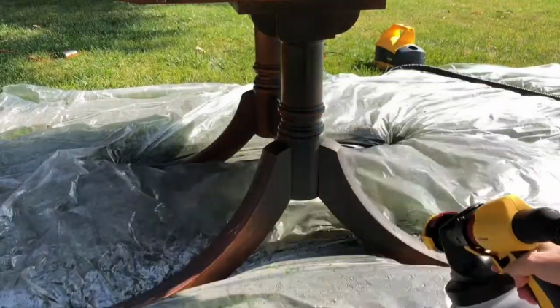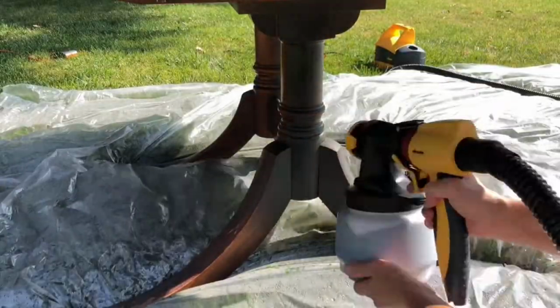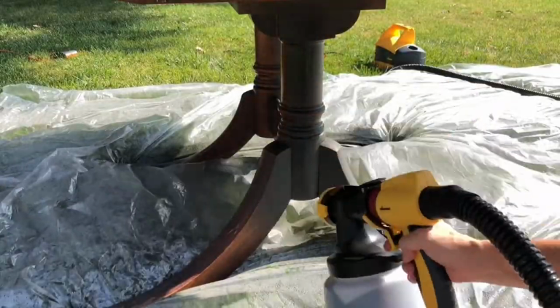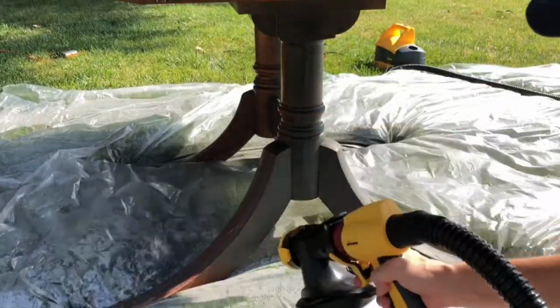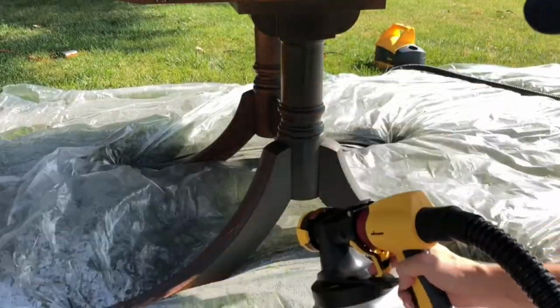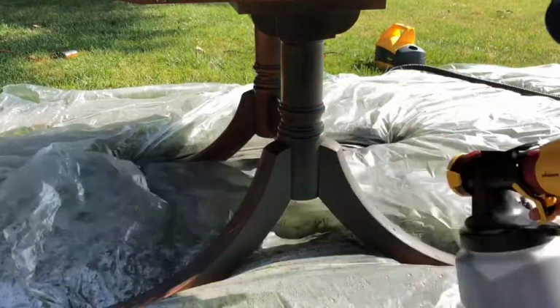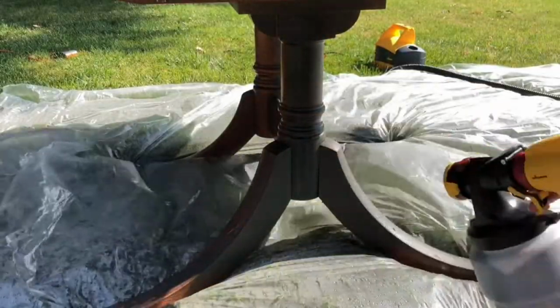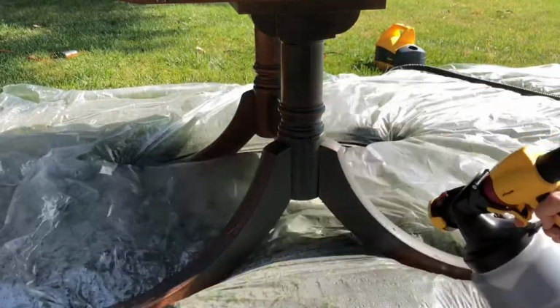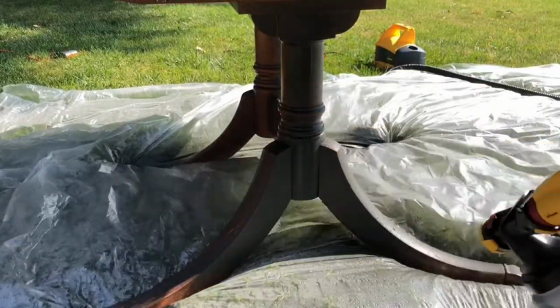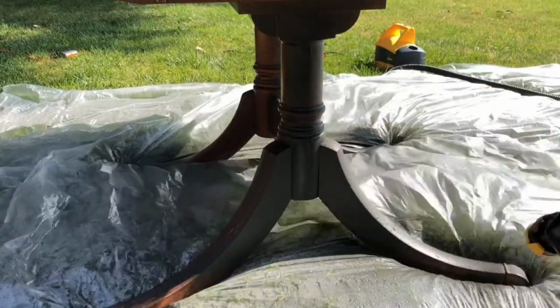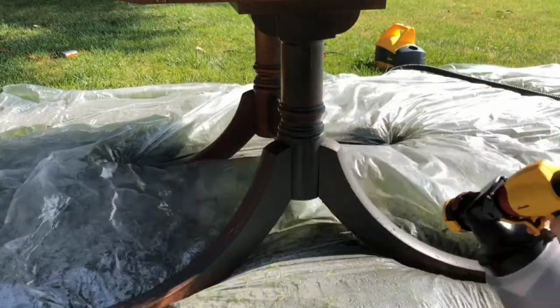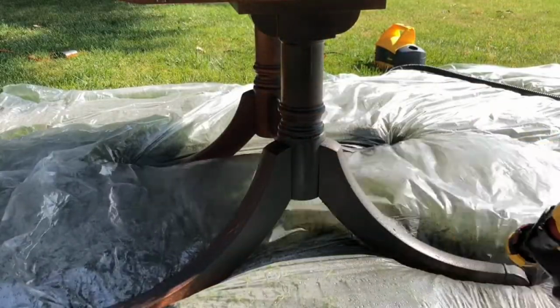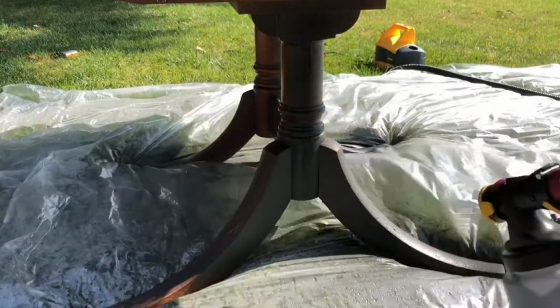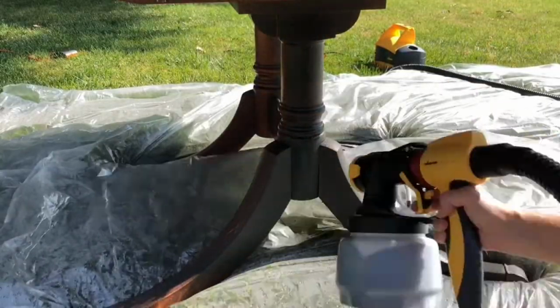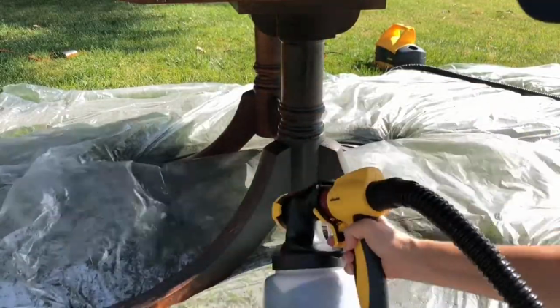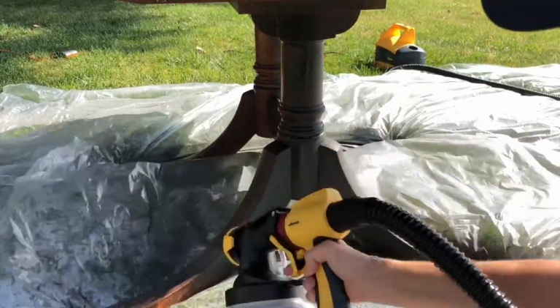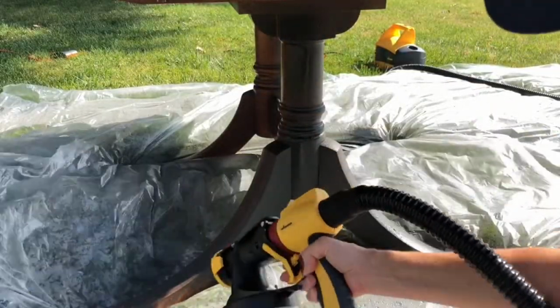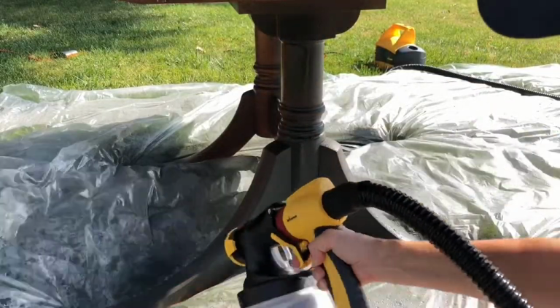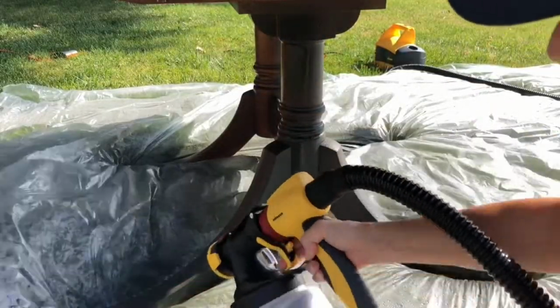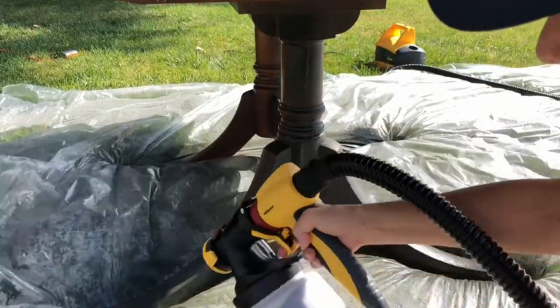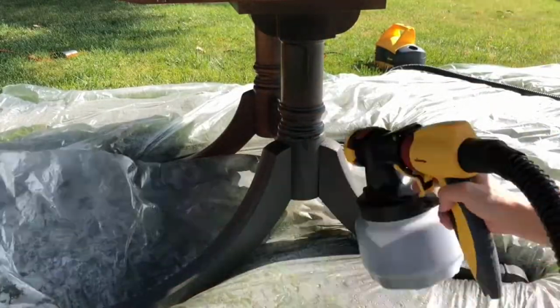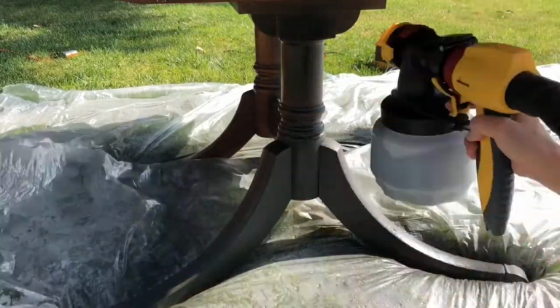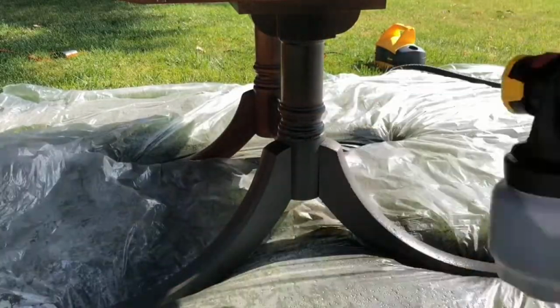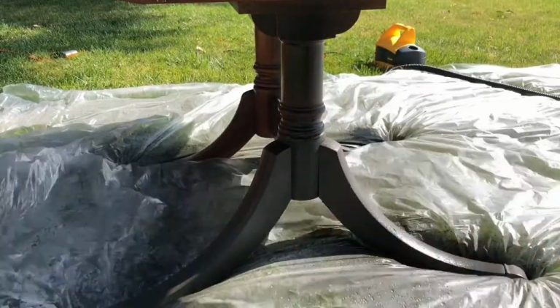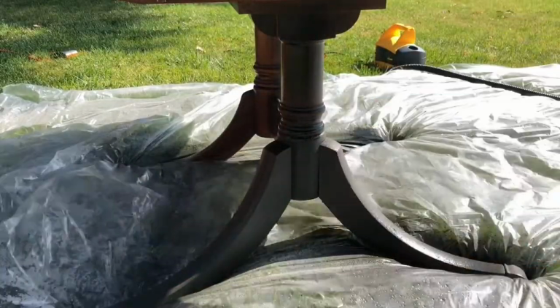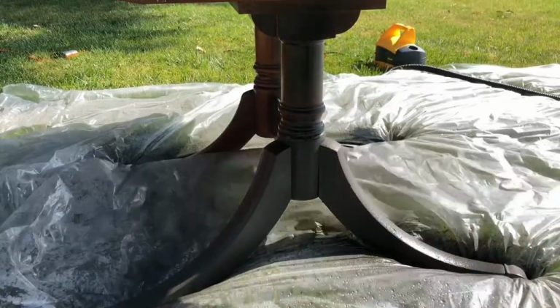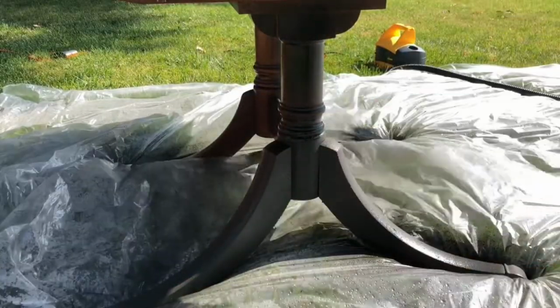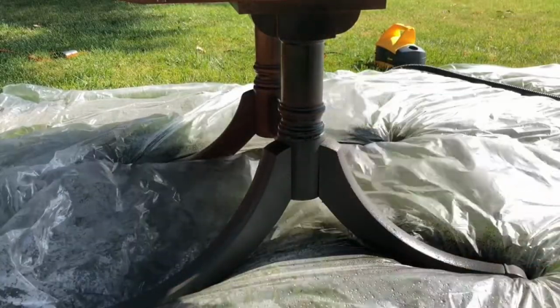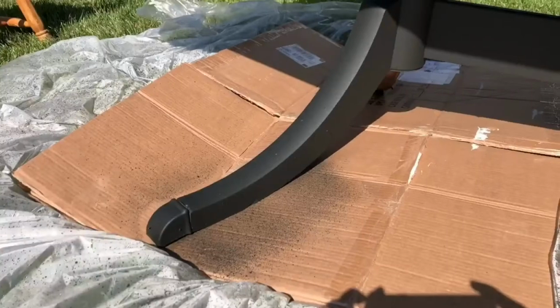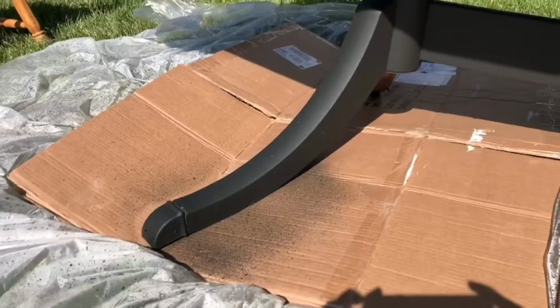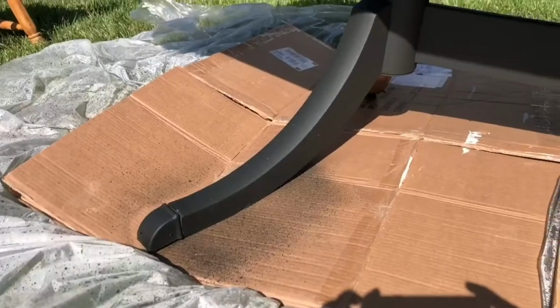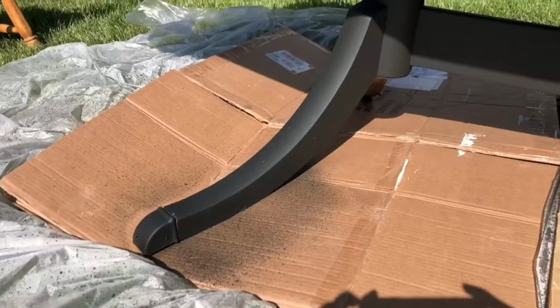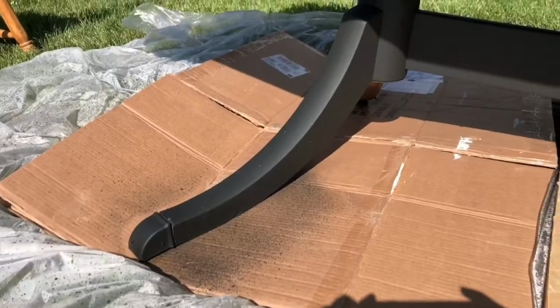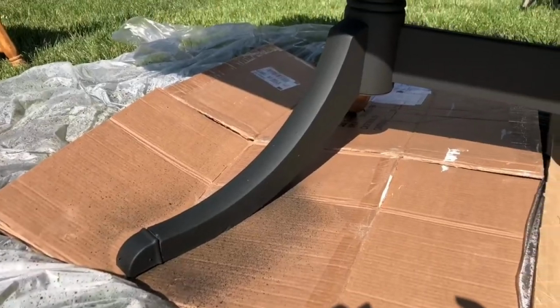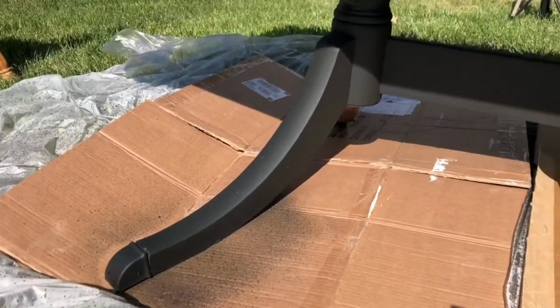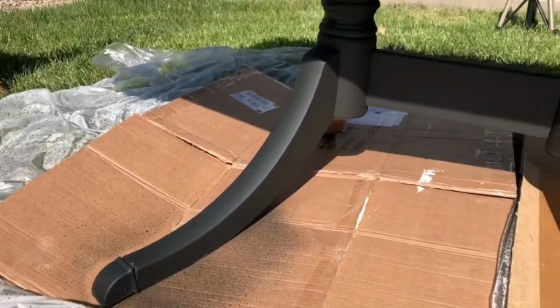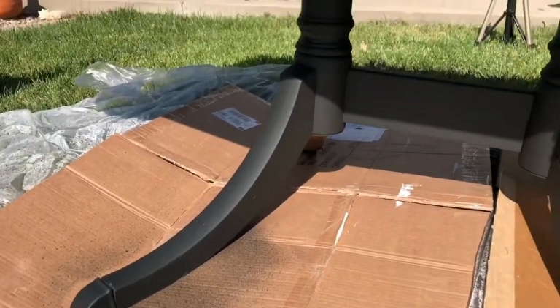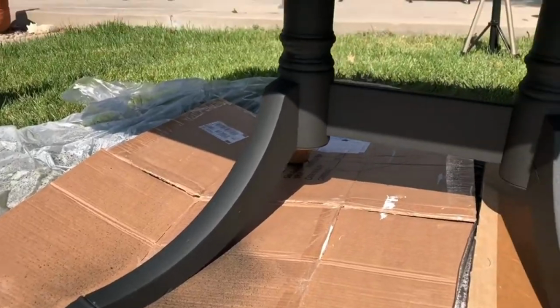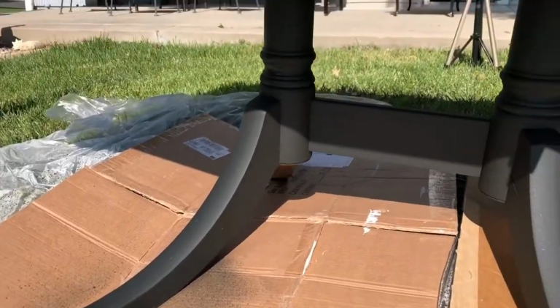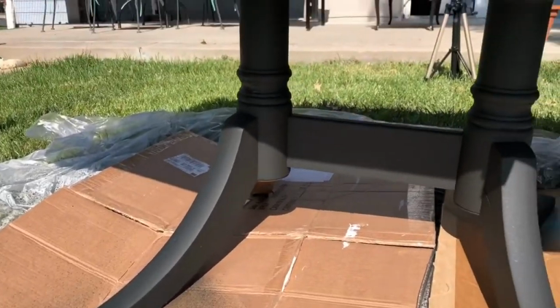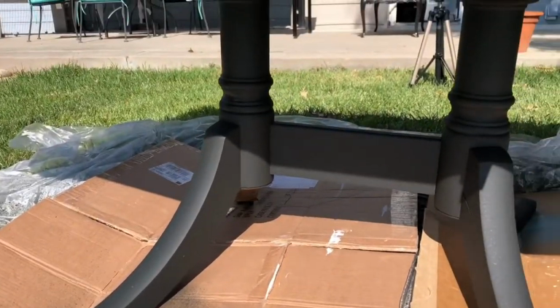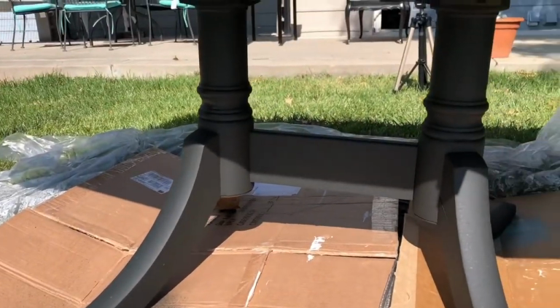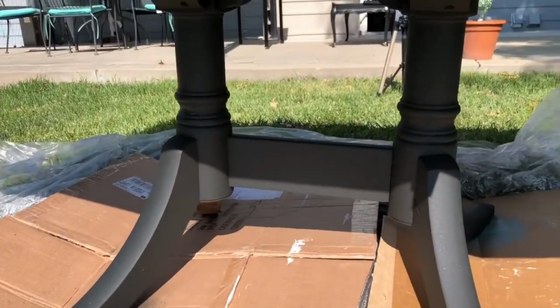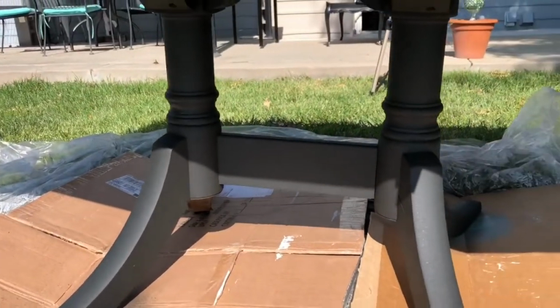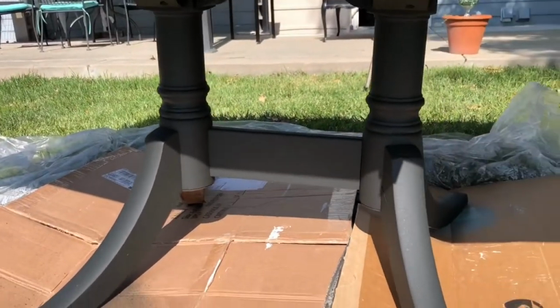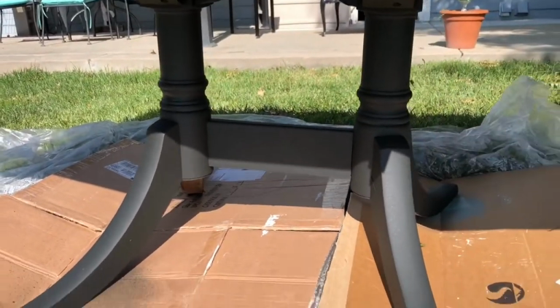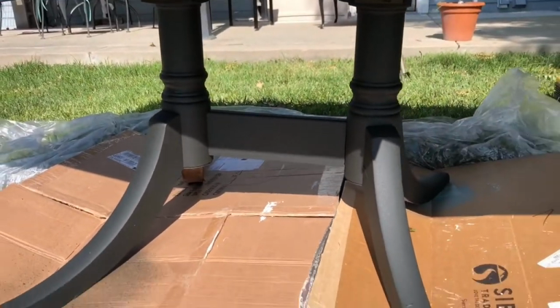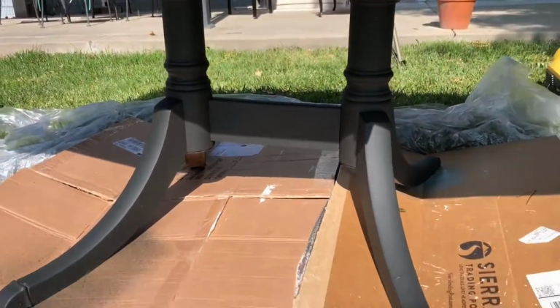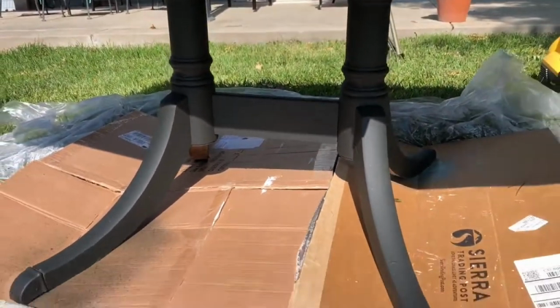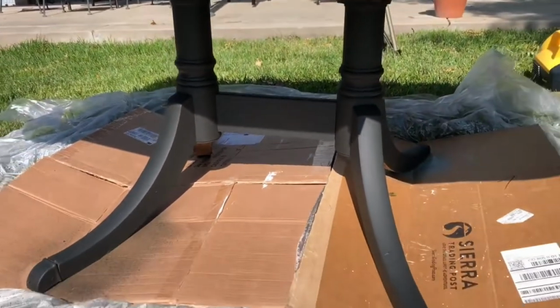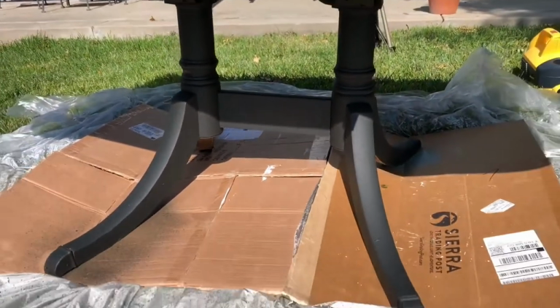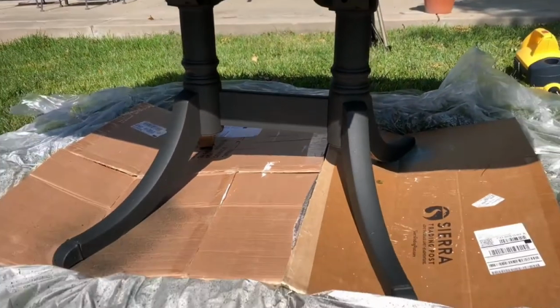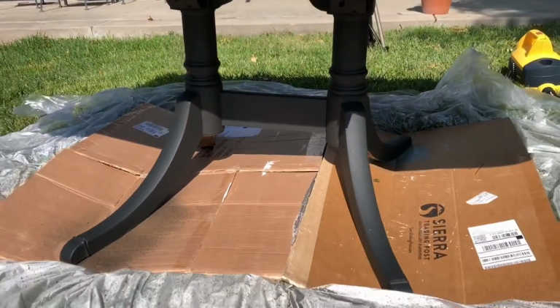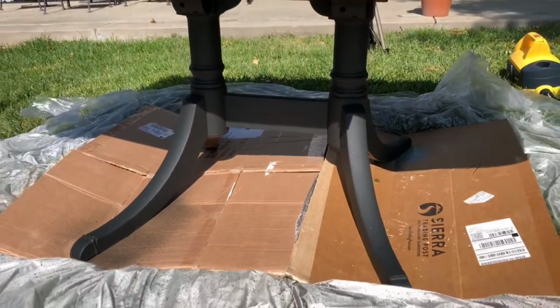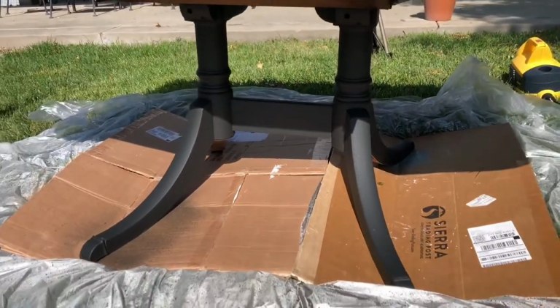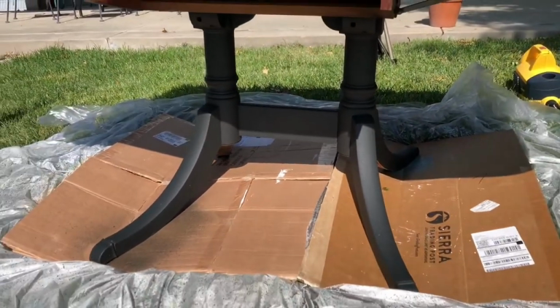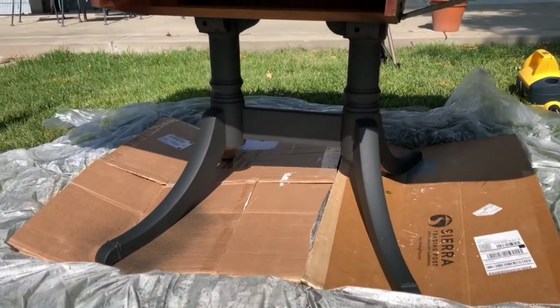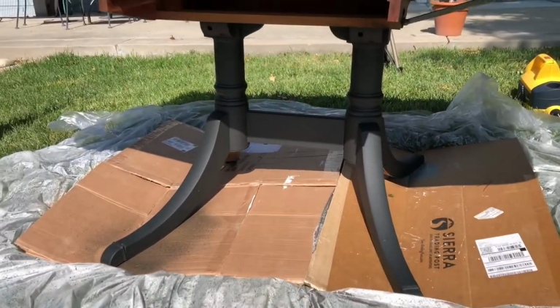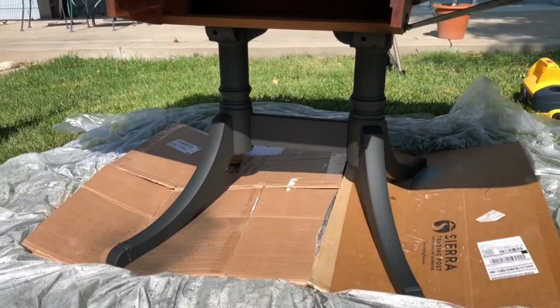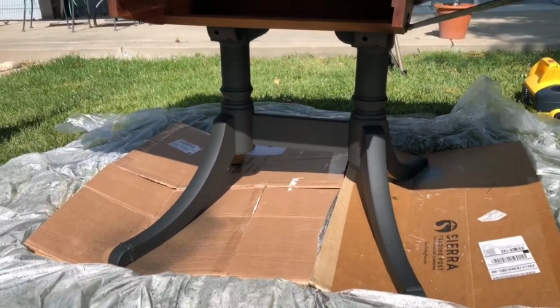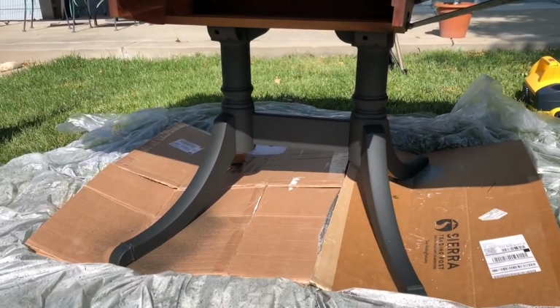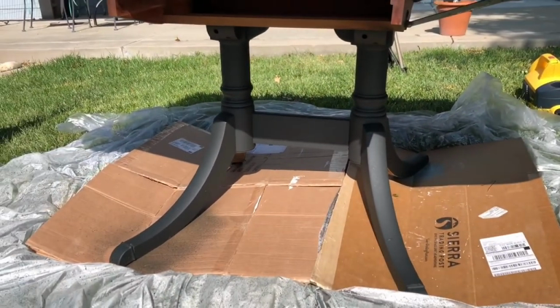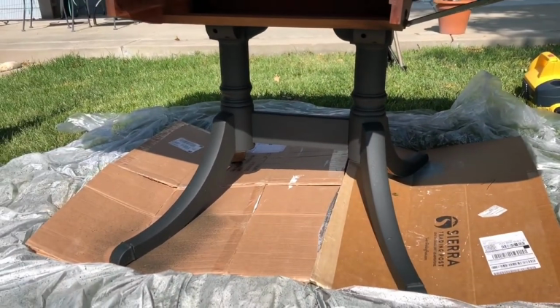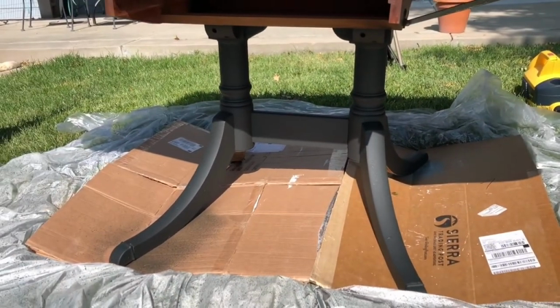I first started by painting the base of the table with the Broadway paint. I wanted a nice solid color. Once the base was painted, I went ahead and let that dry completely.